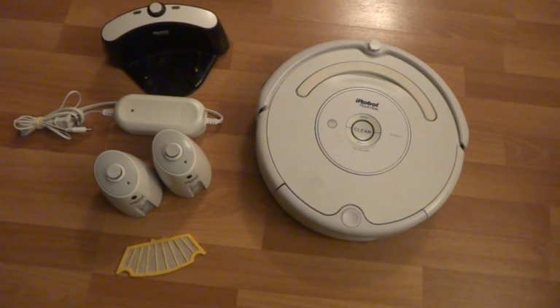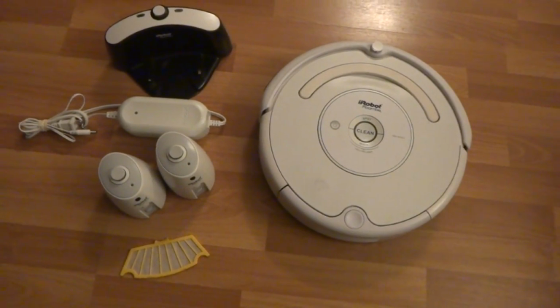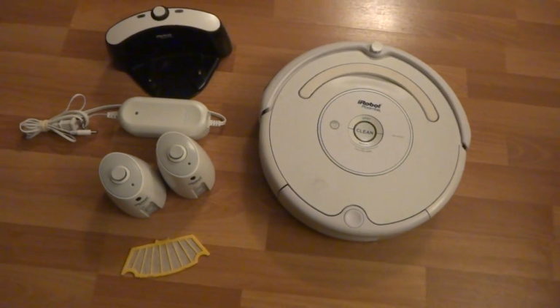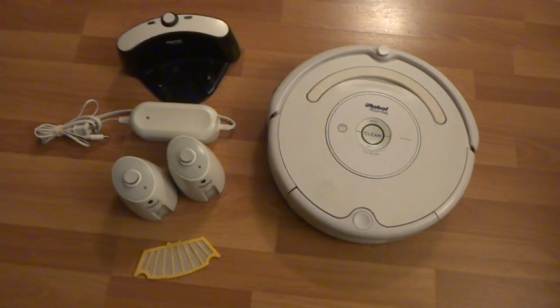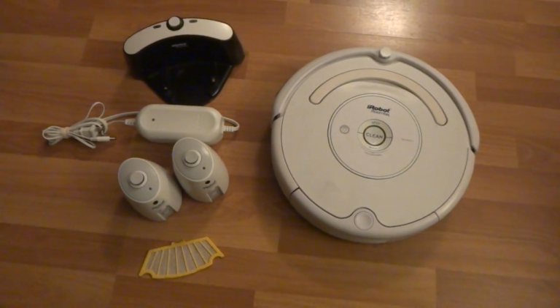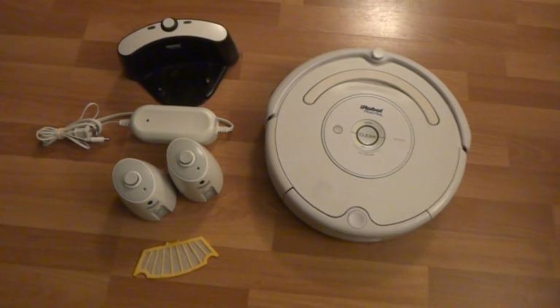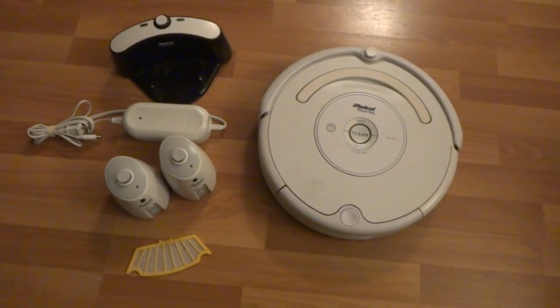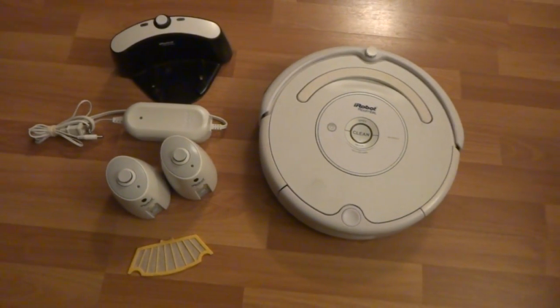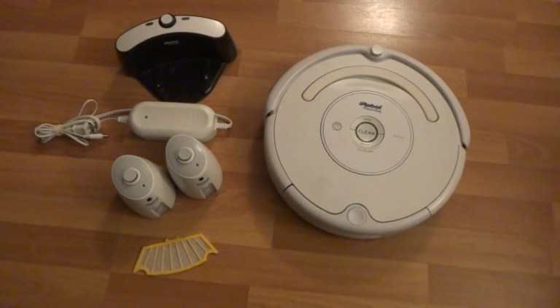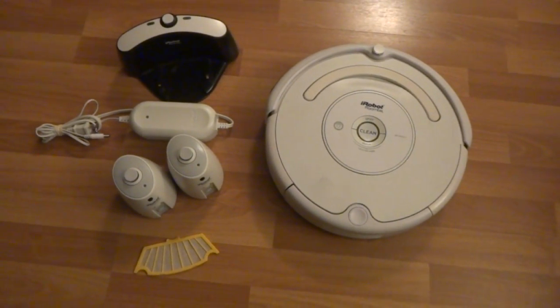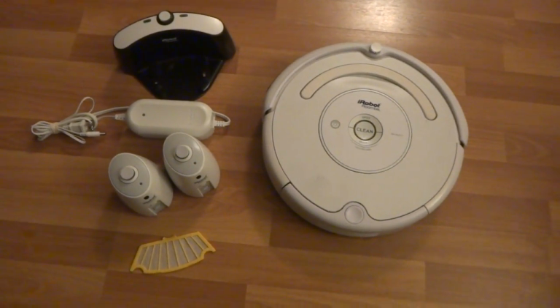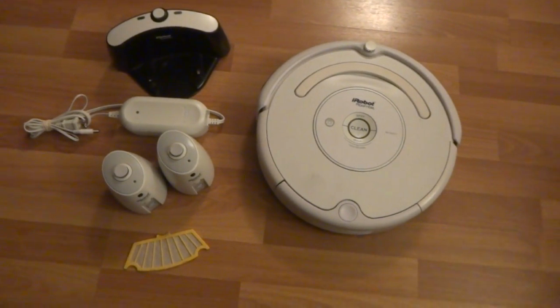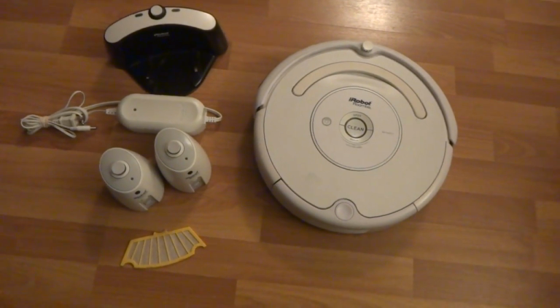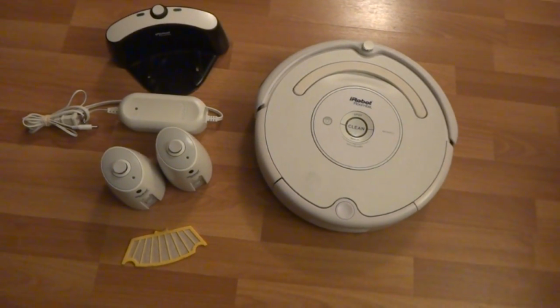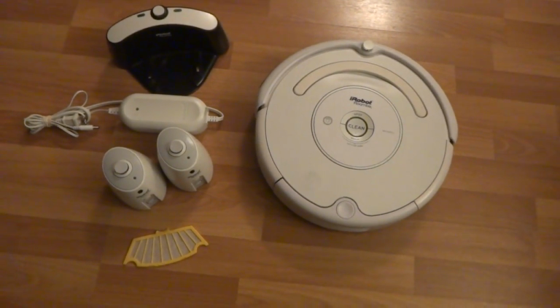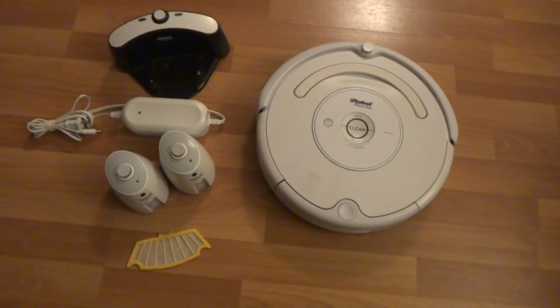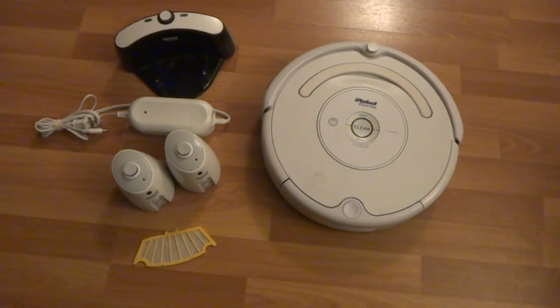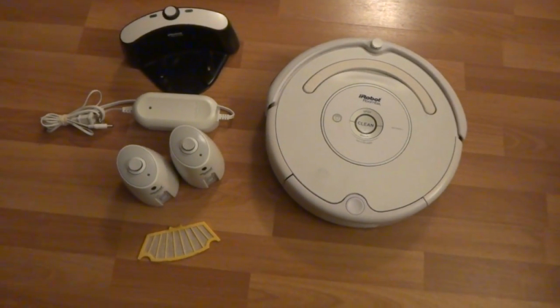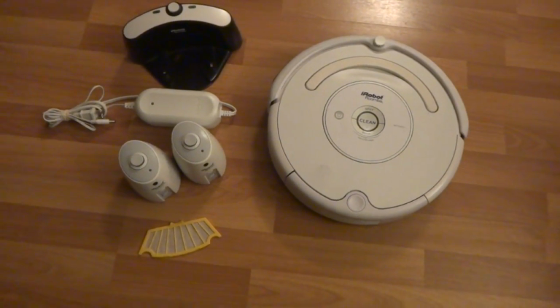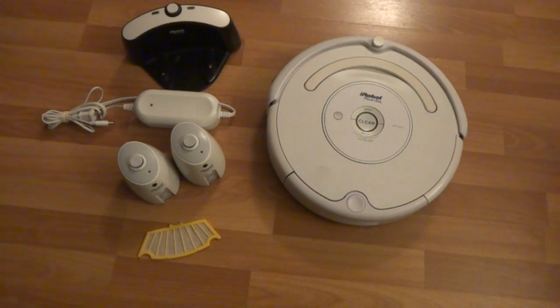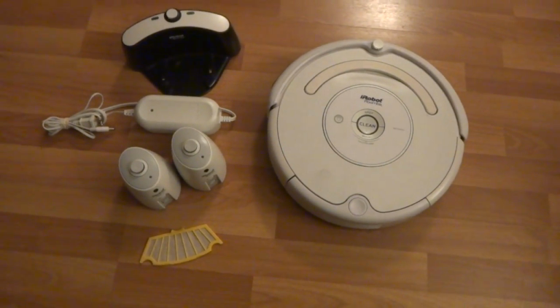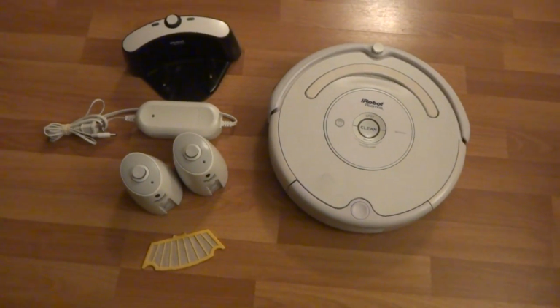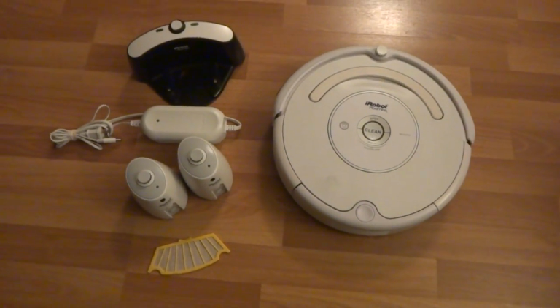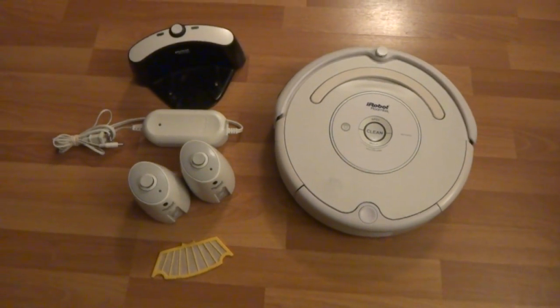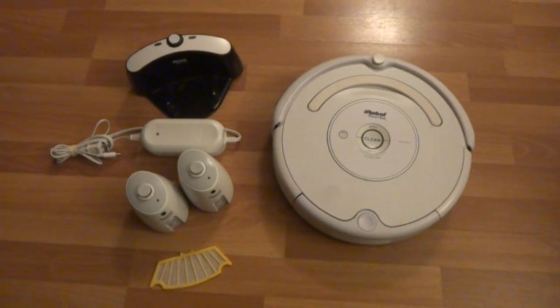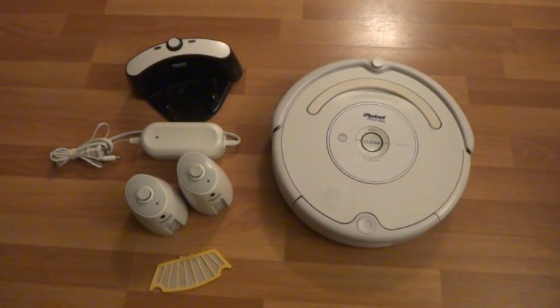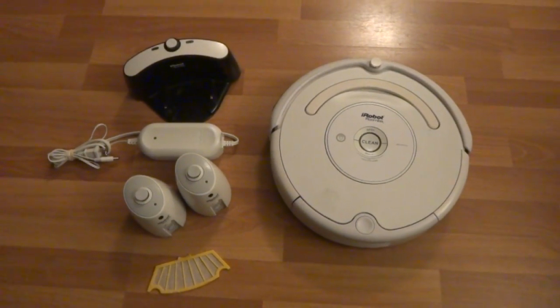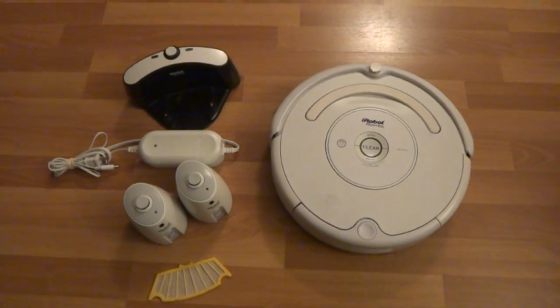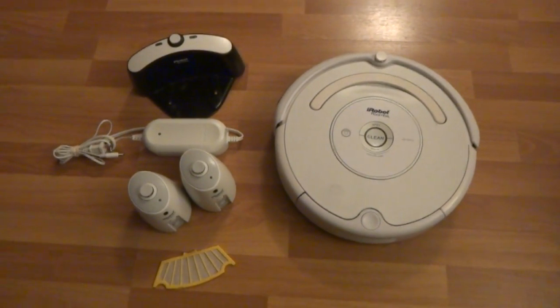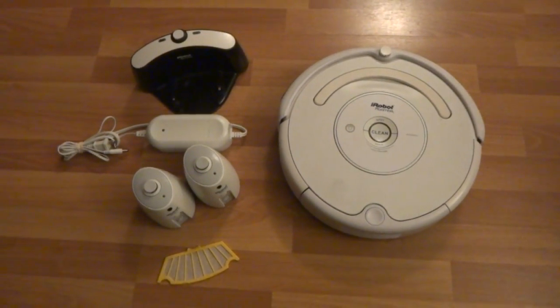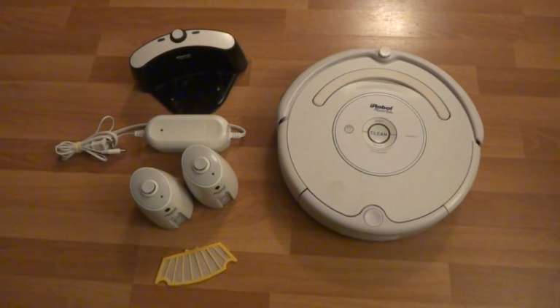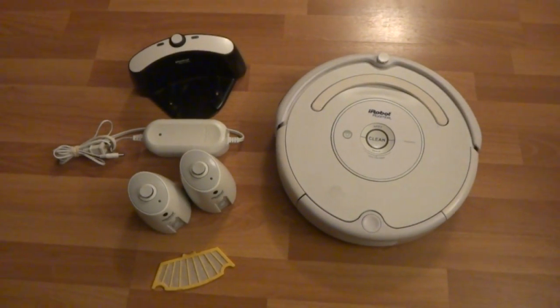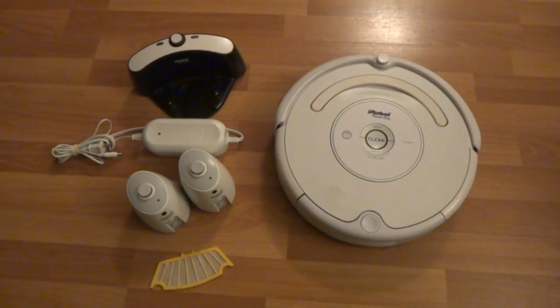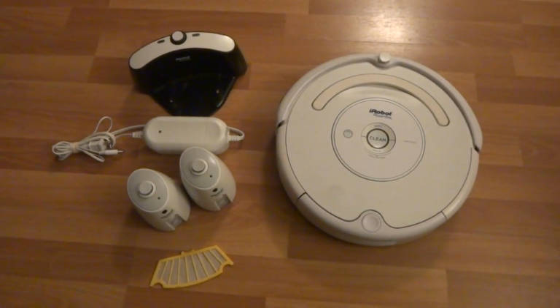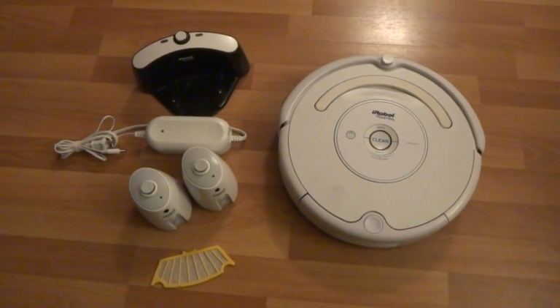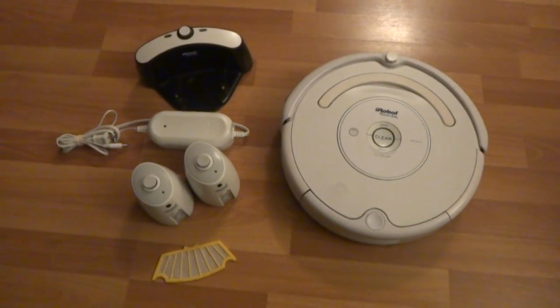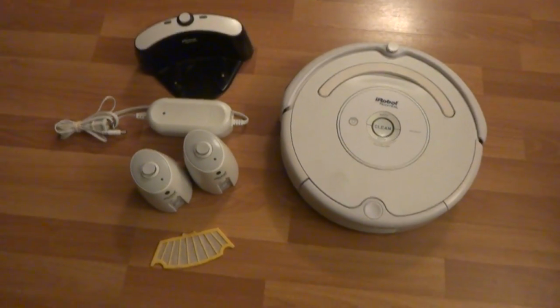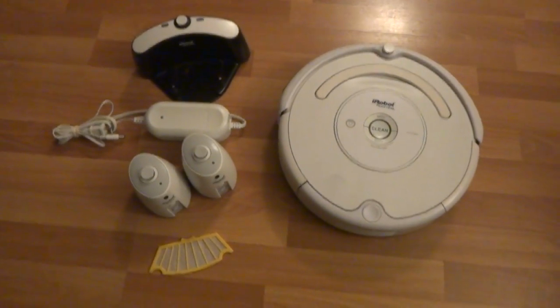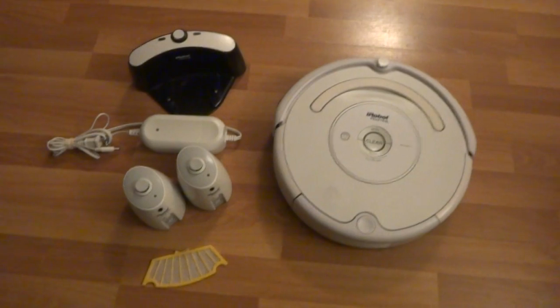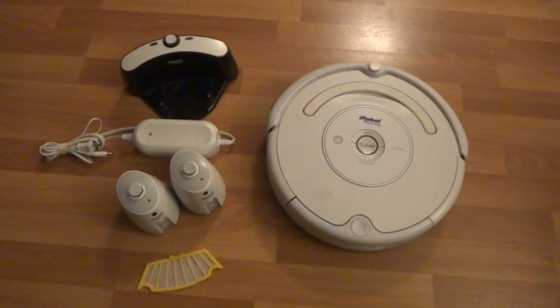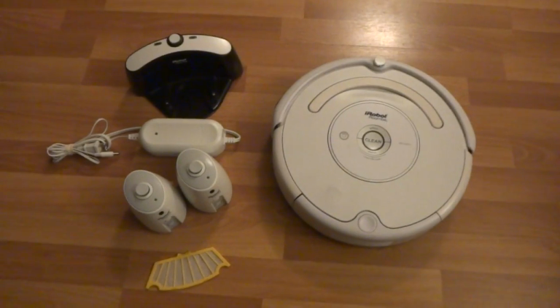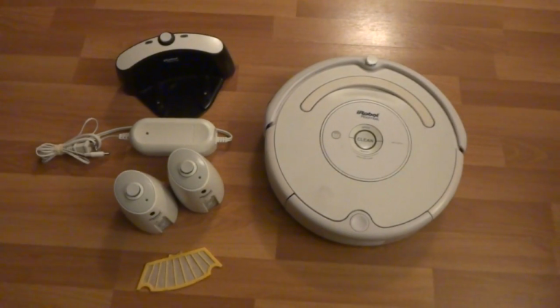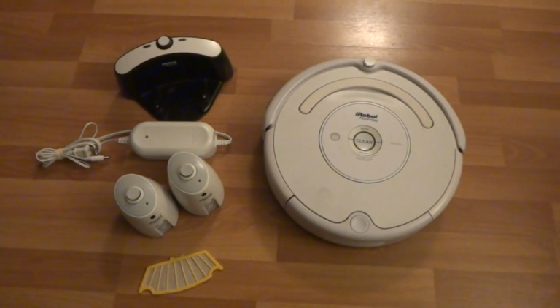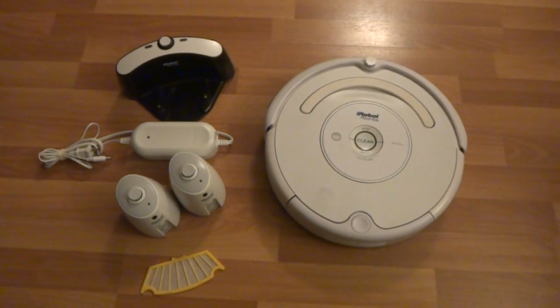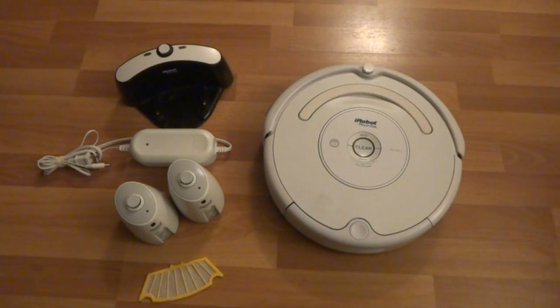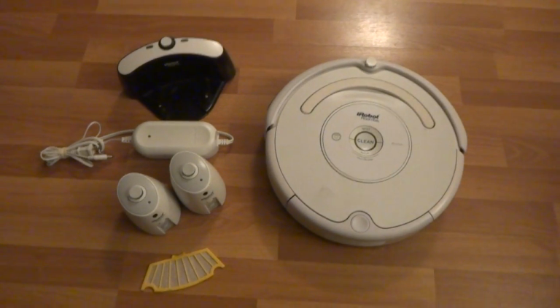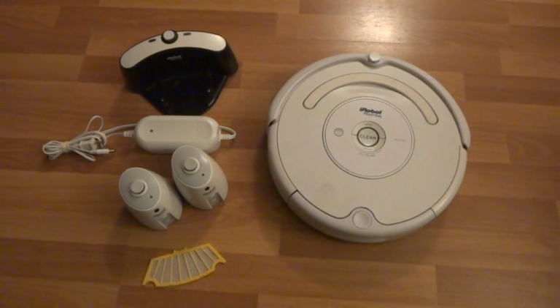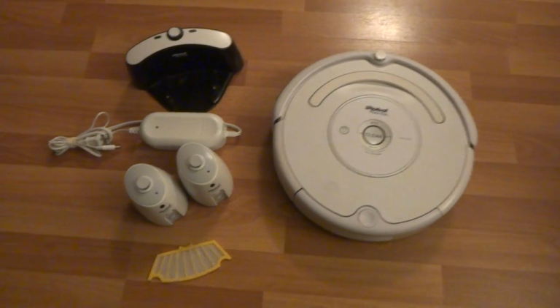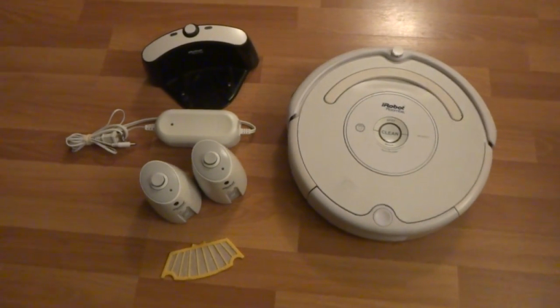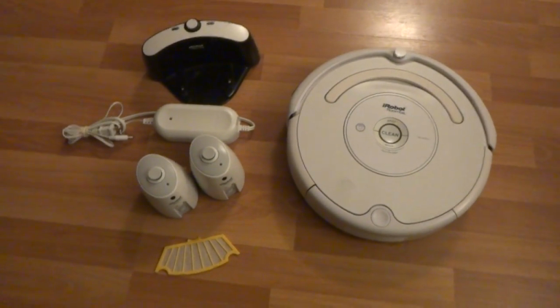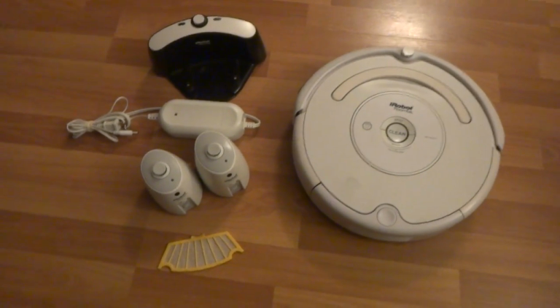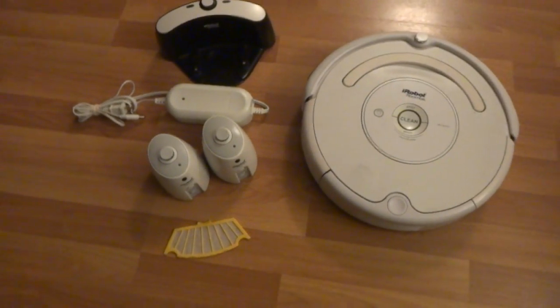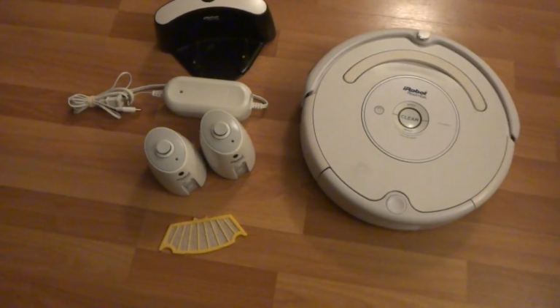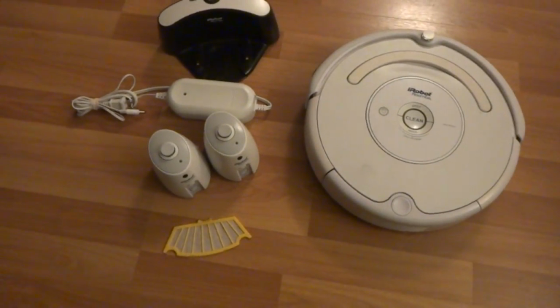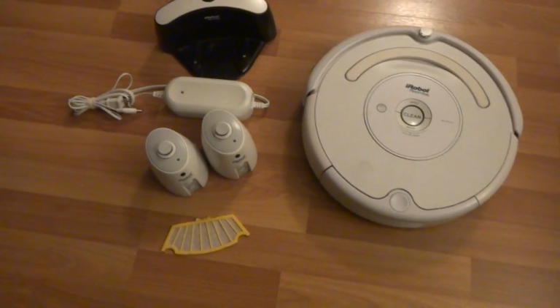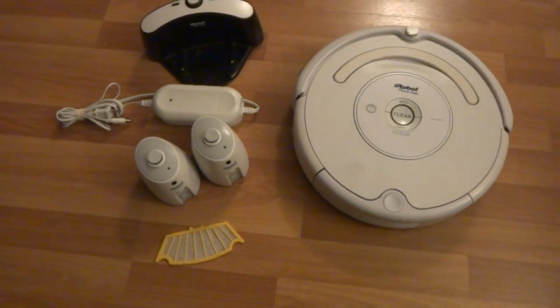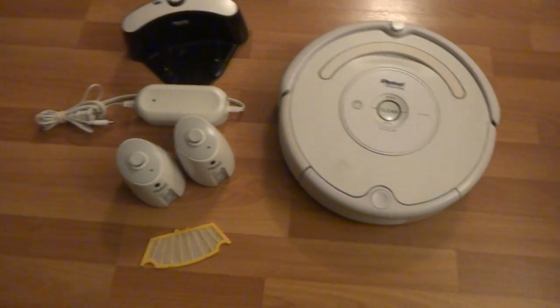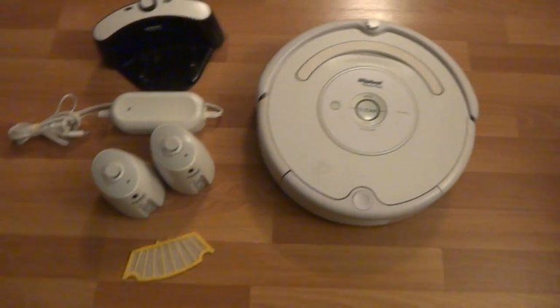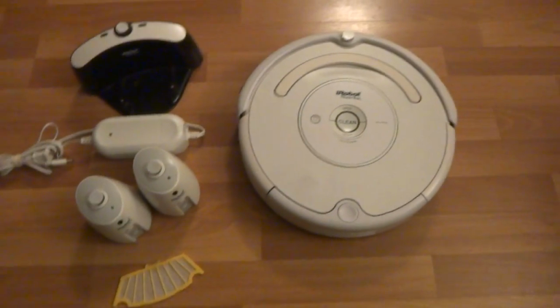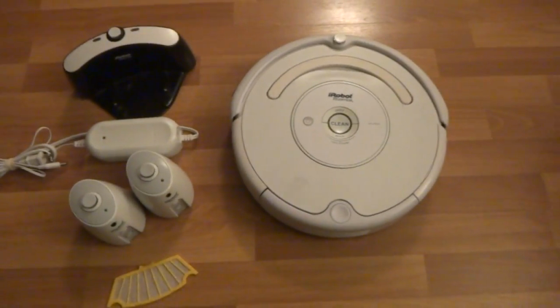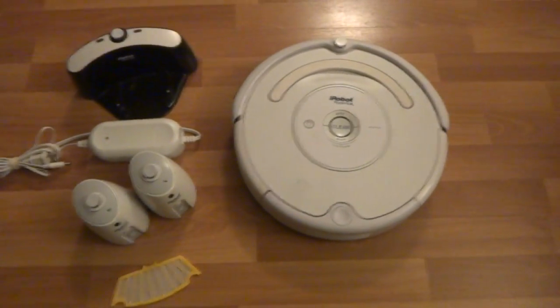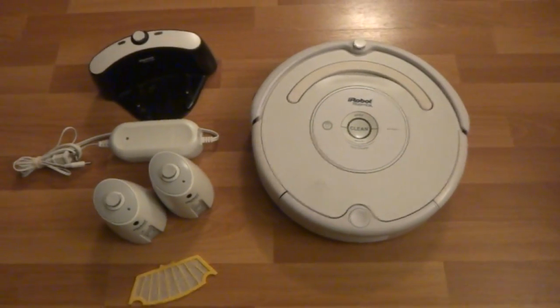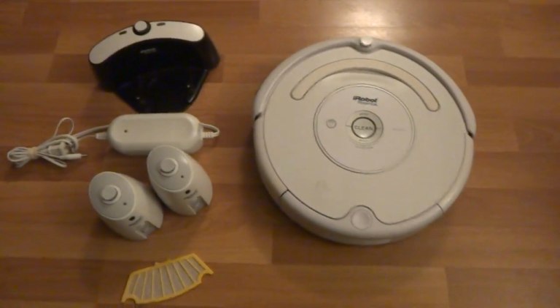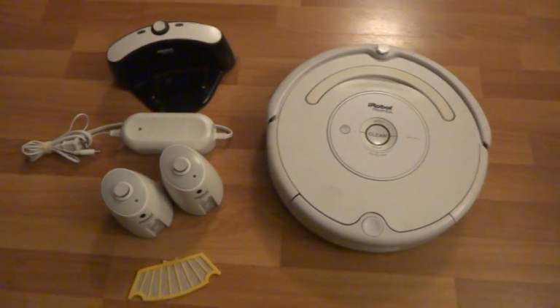So here we got the iRobot Roomba 530 model. It works great and it looks pretty good.